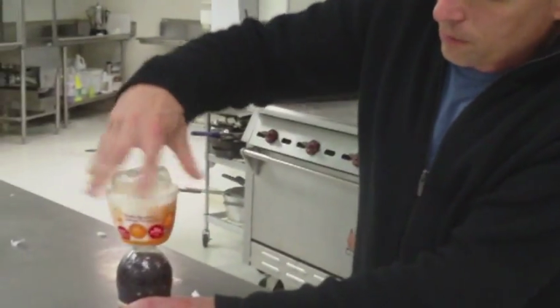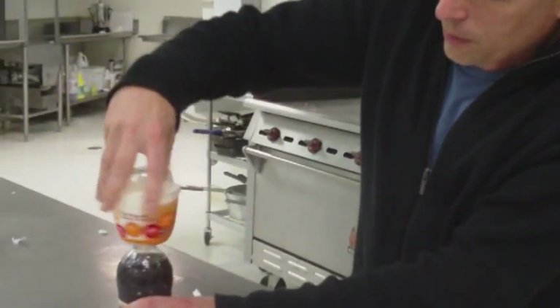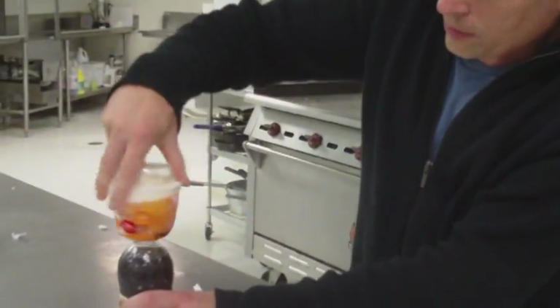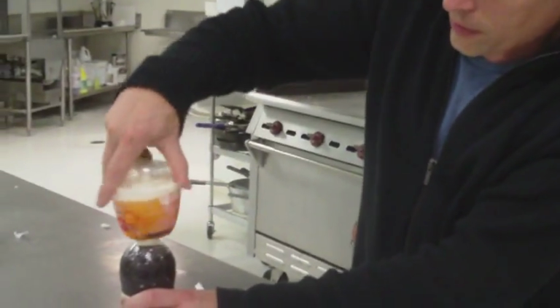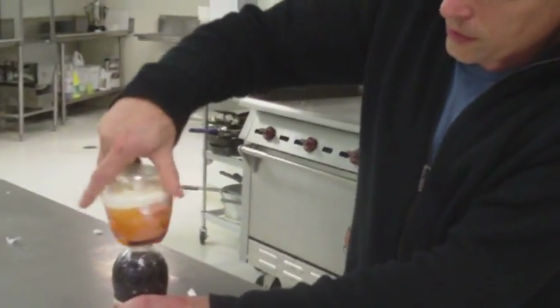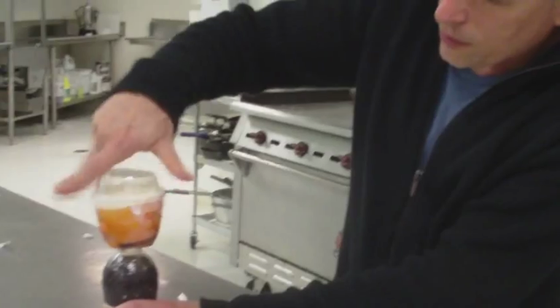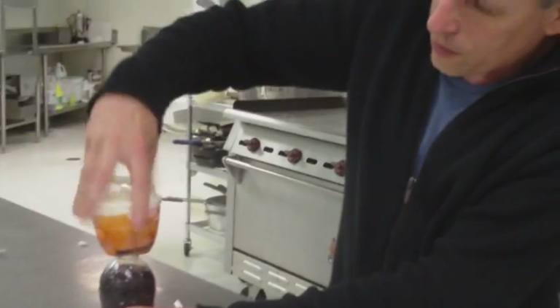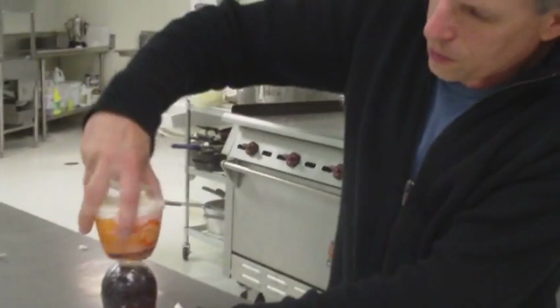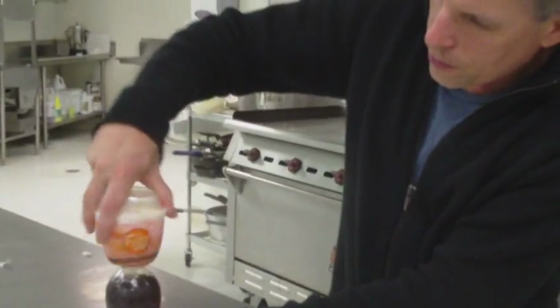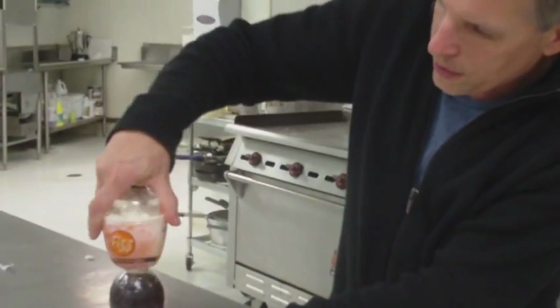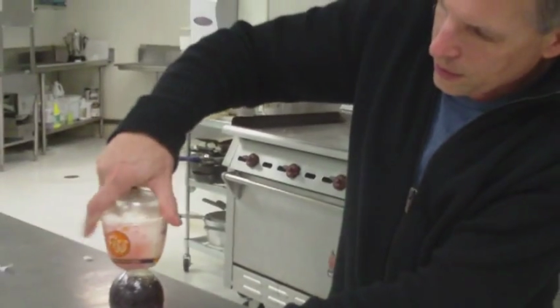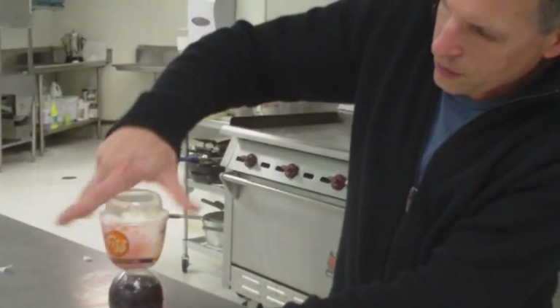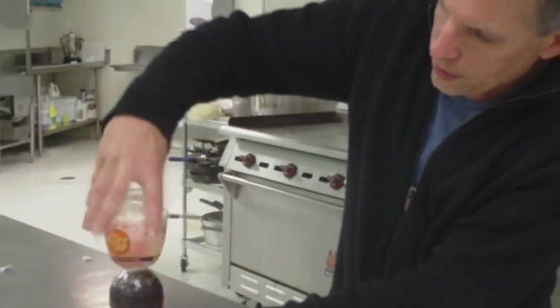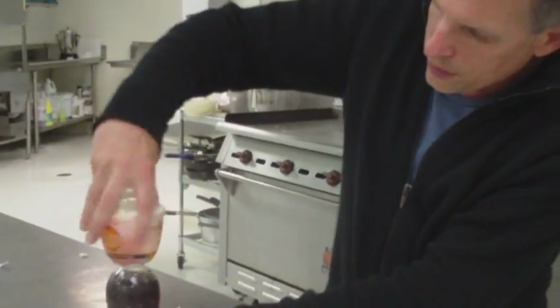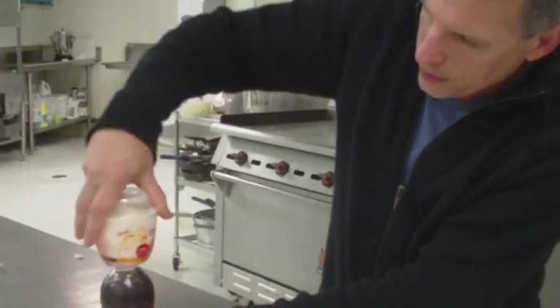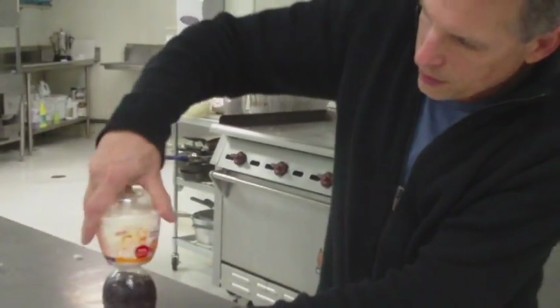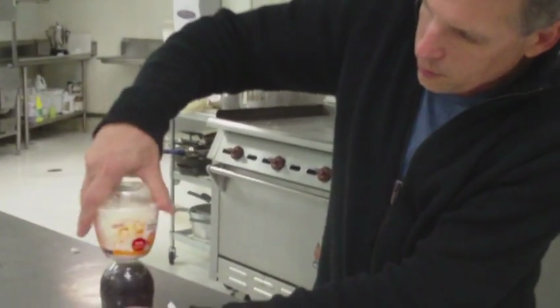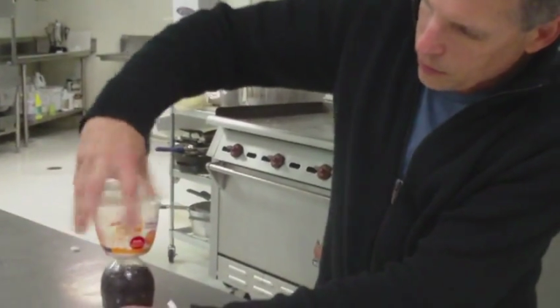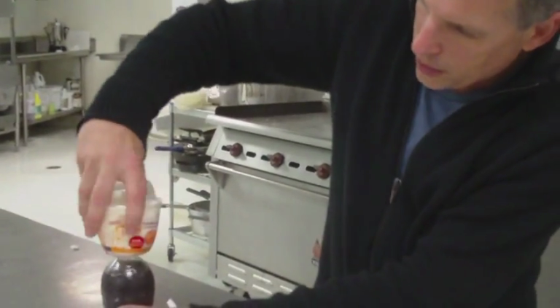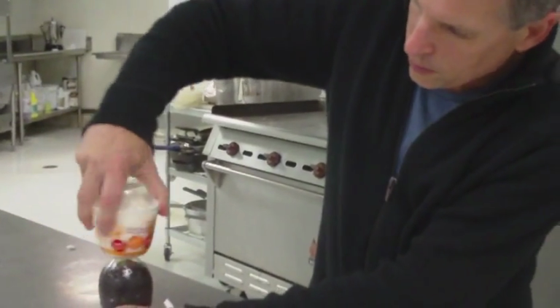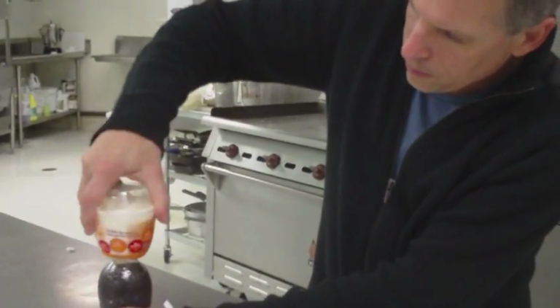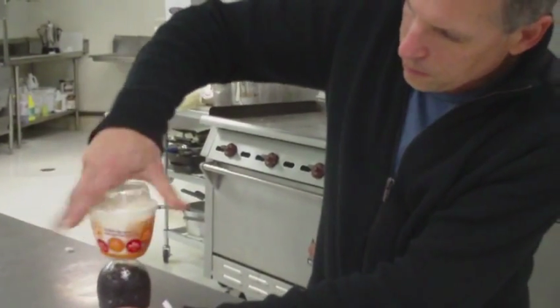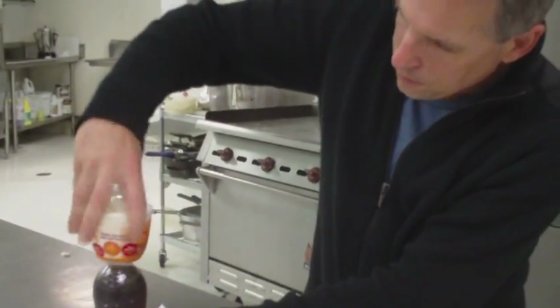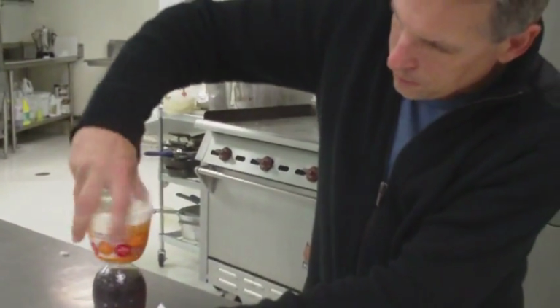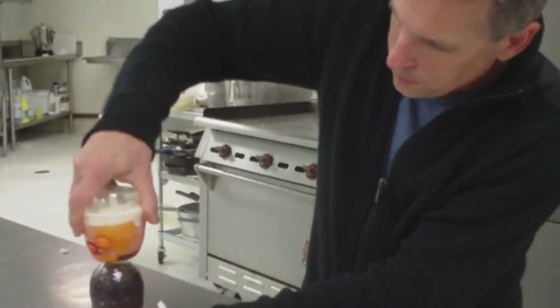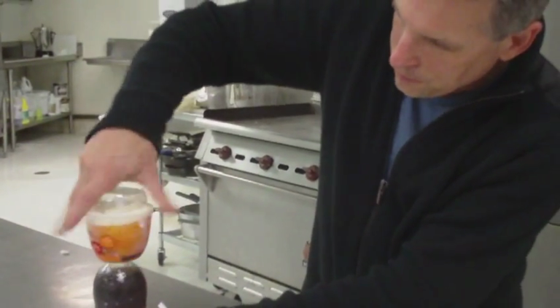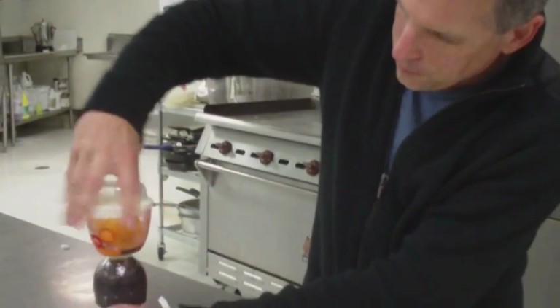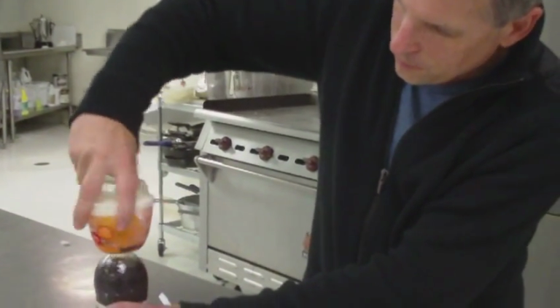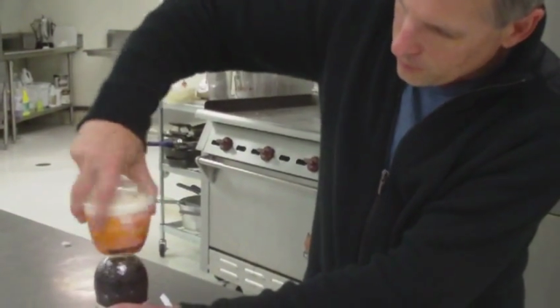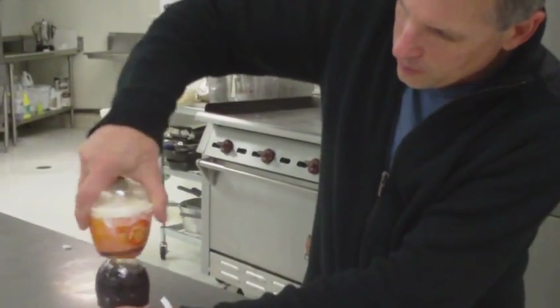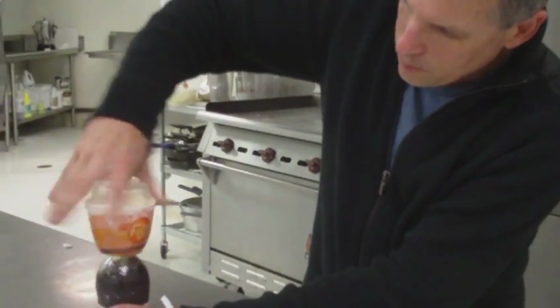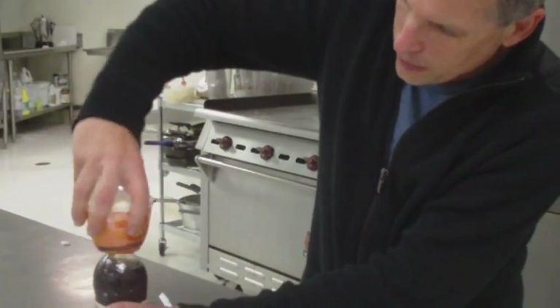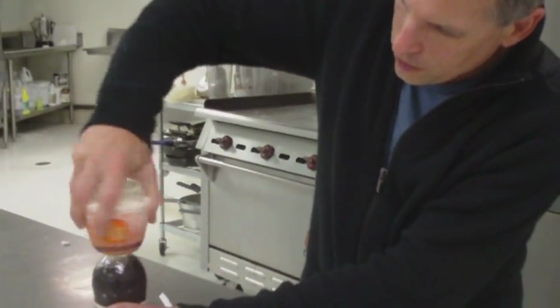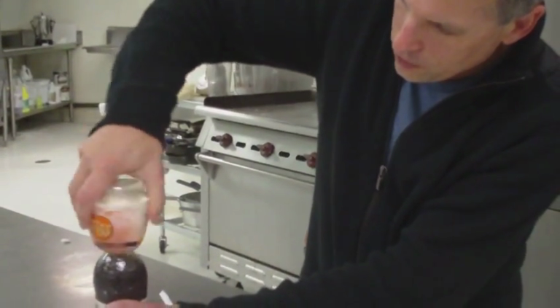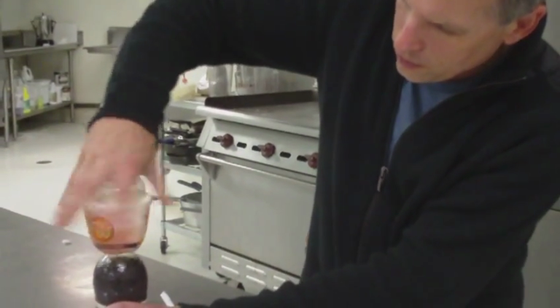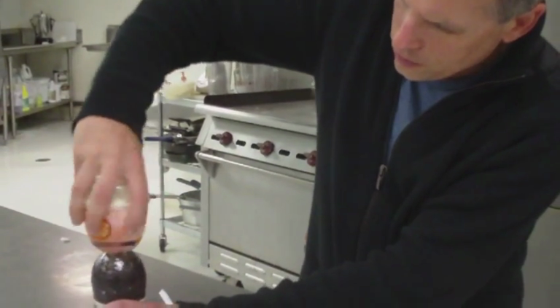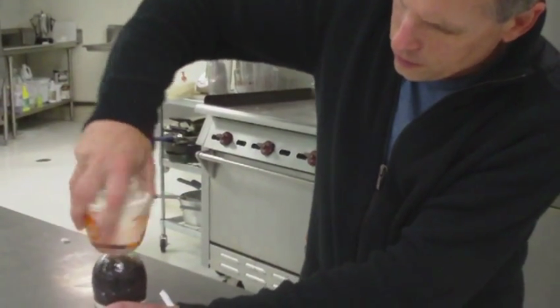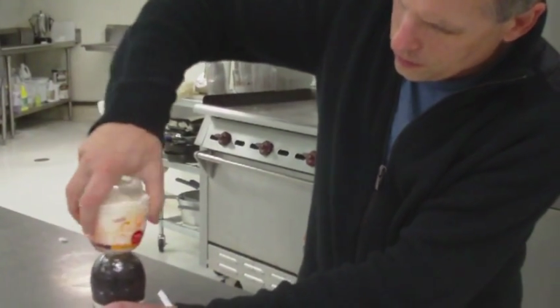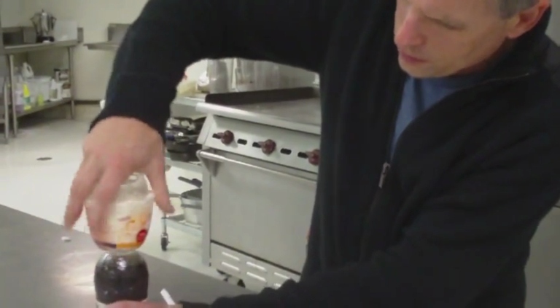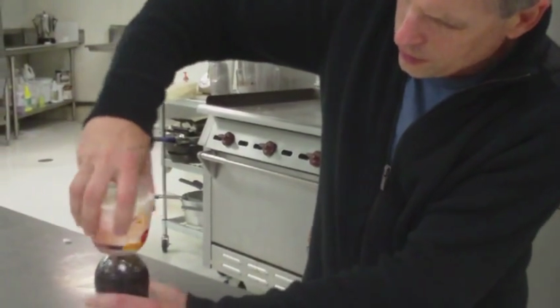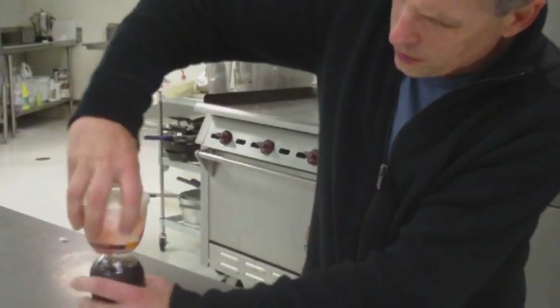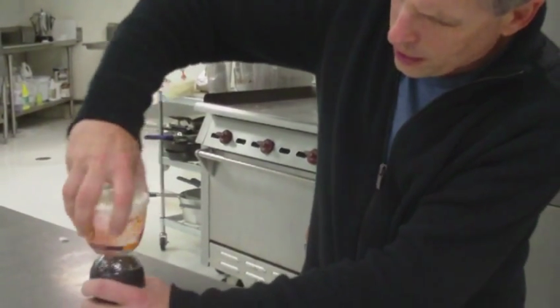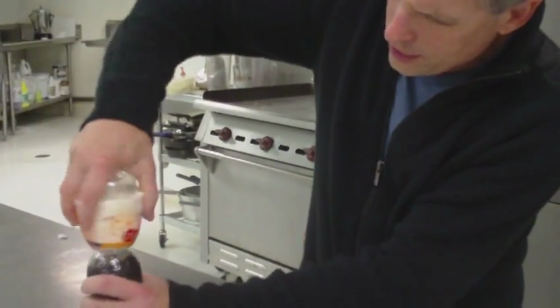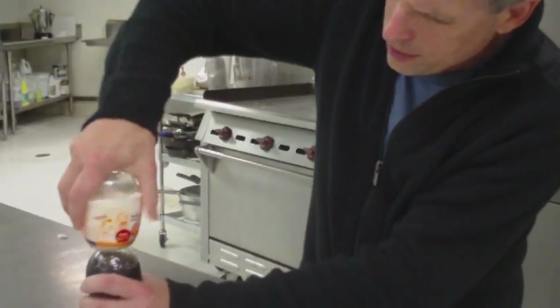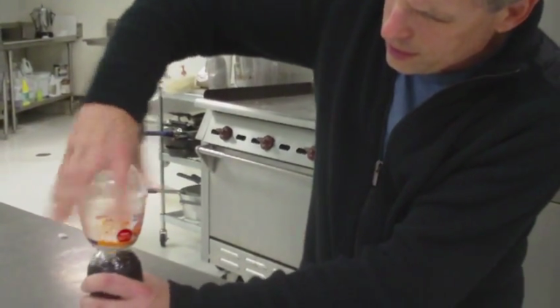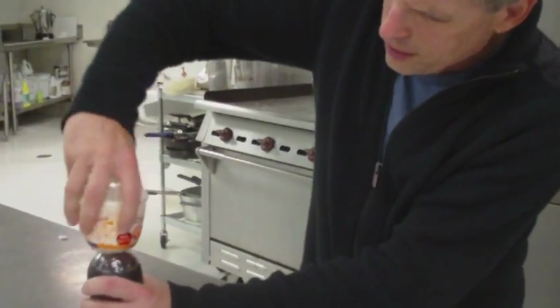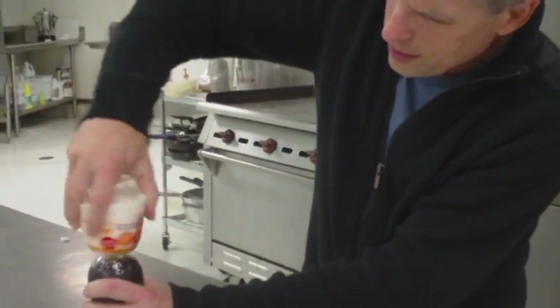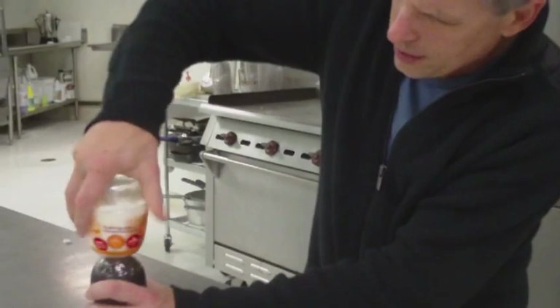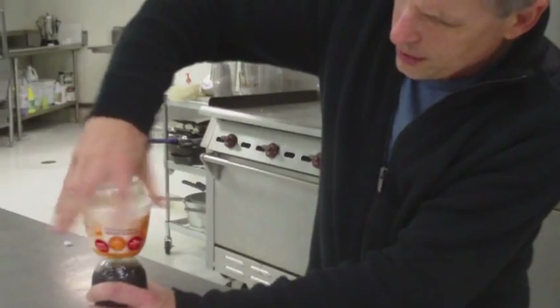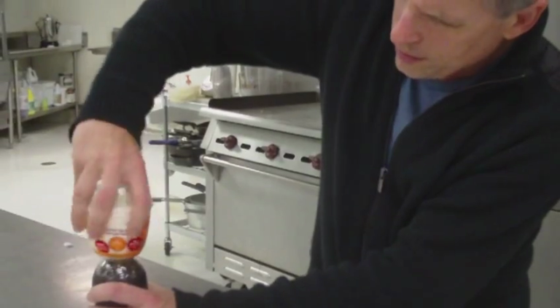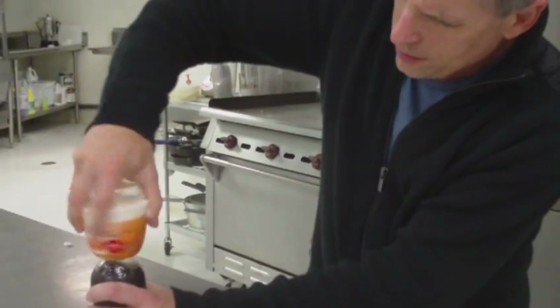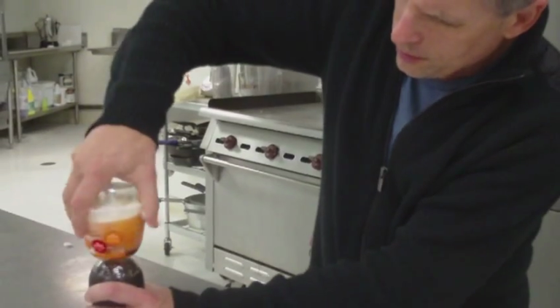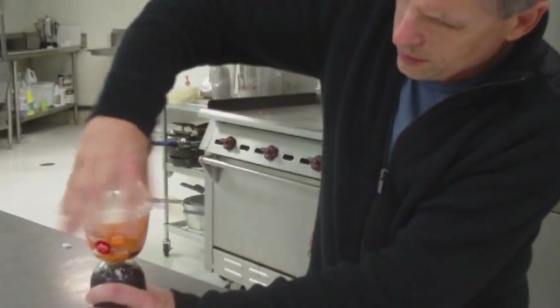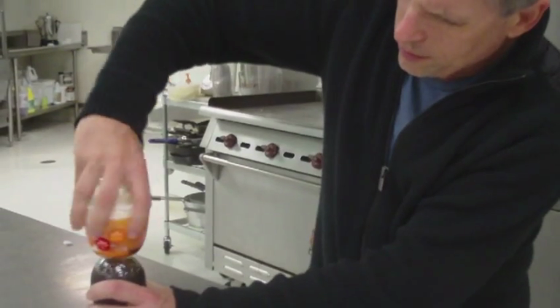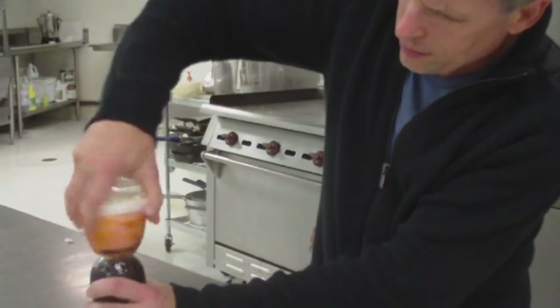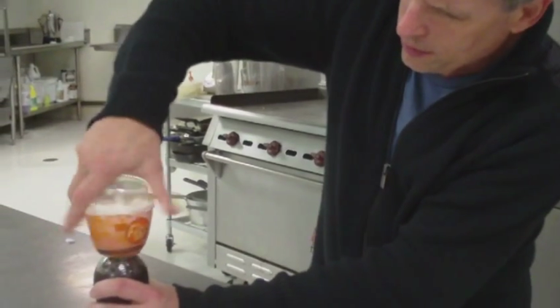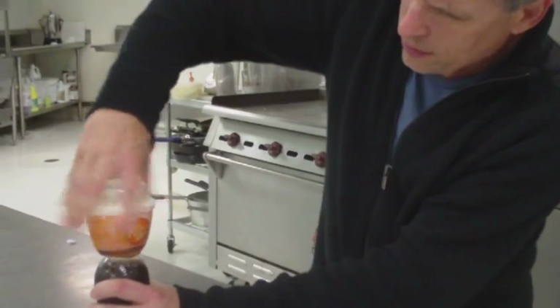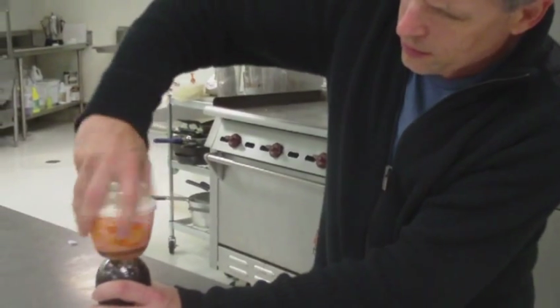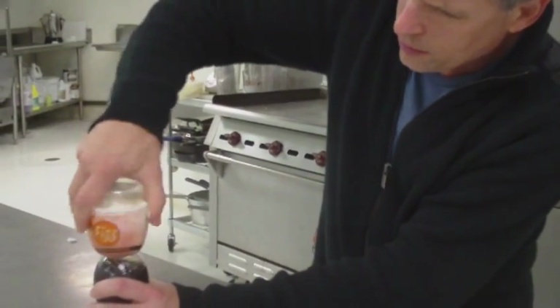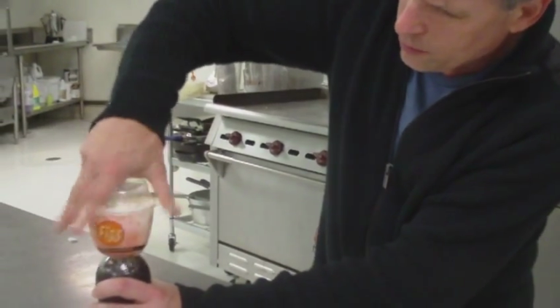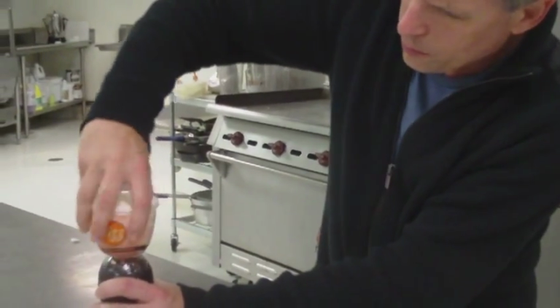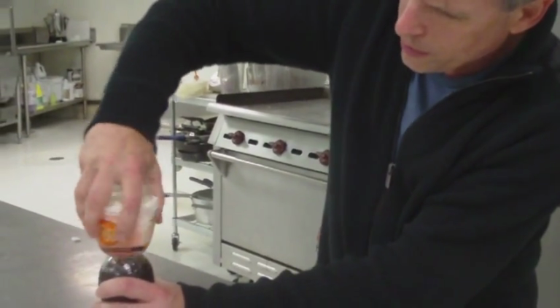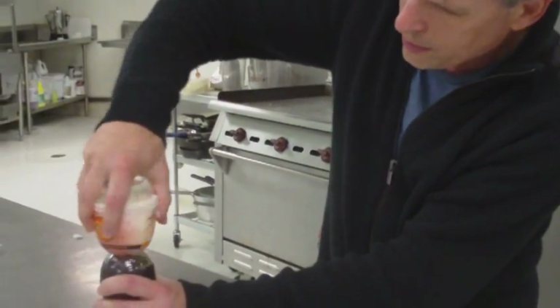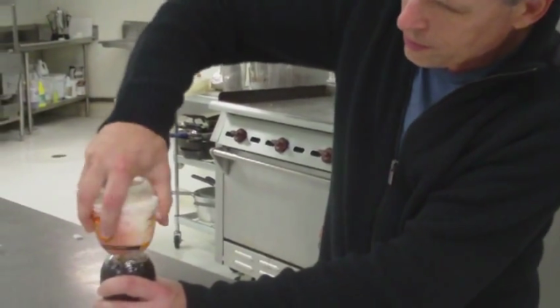Basically, screw it onto the bottle. Make sure it's real tight so it doesn't go all over the place.